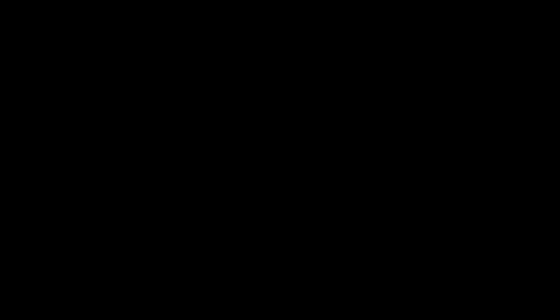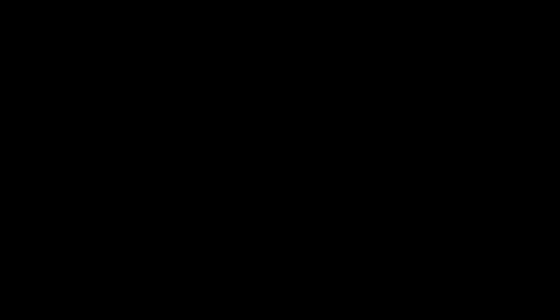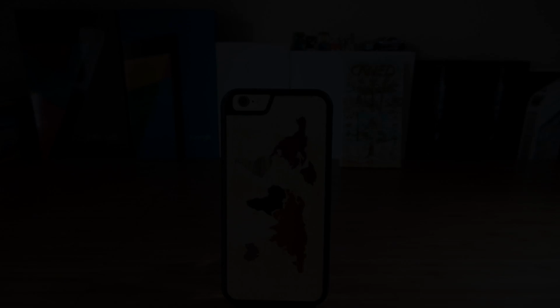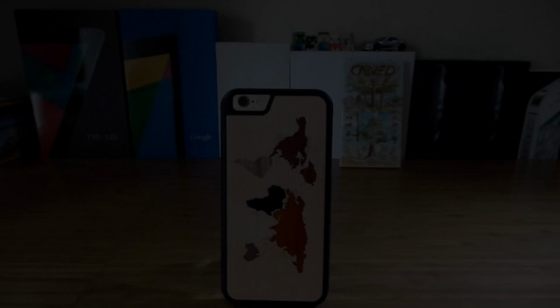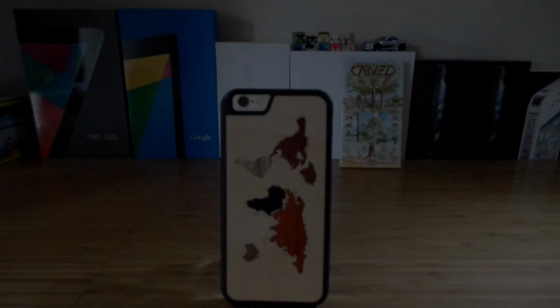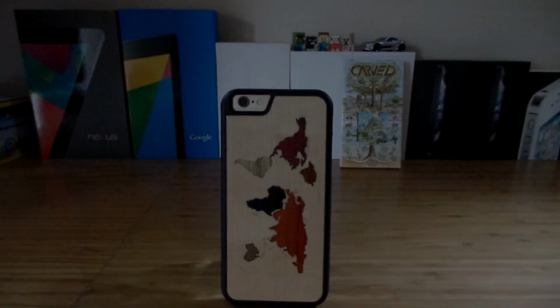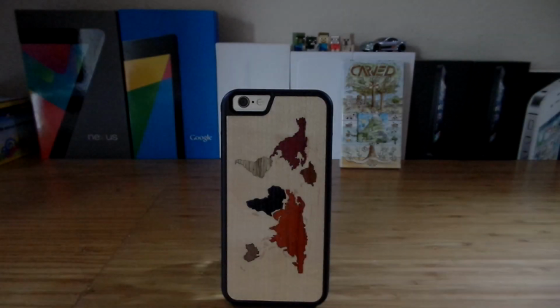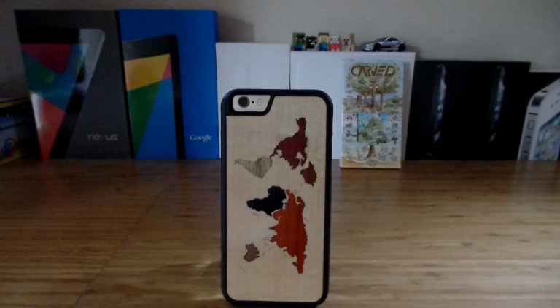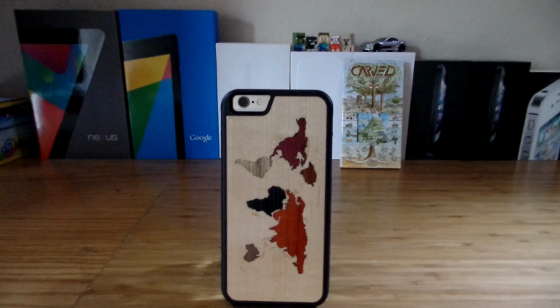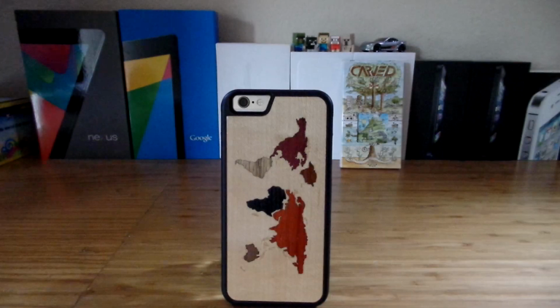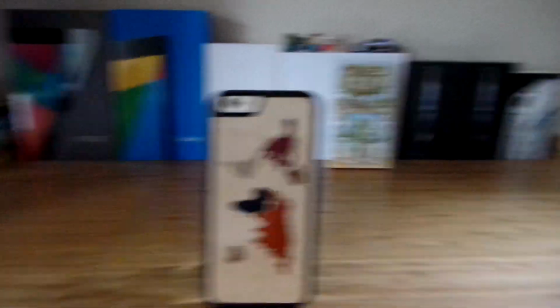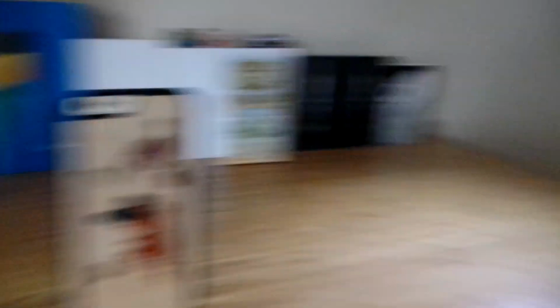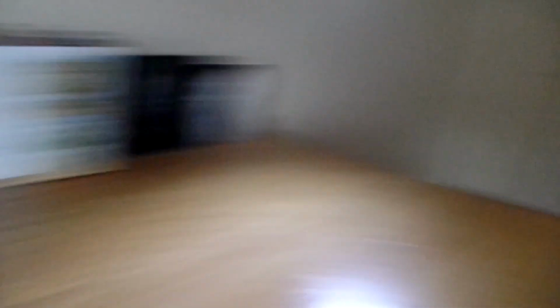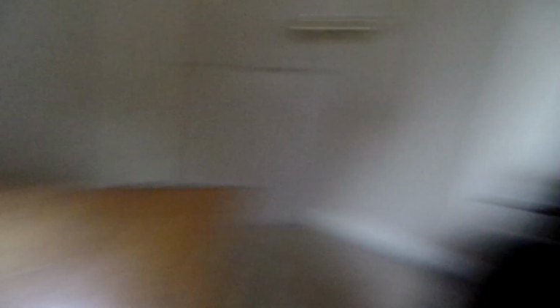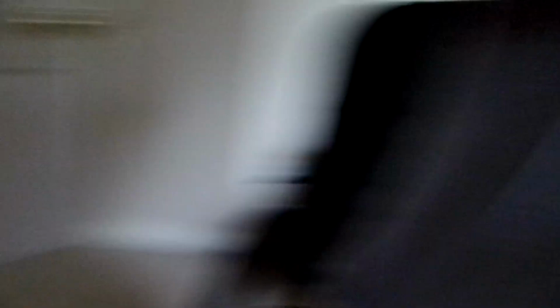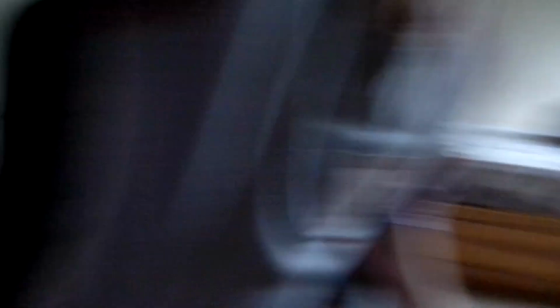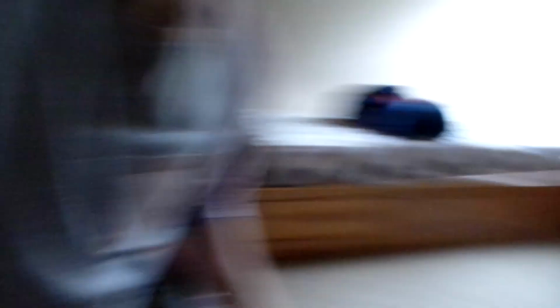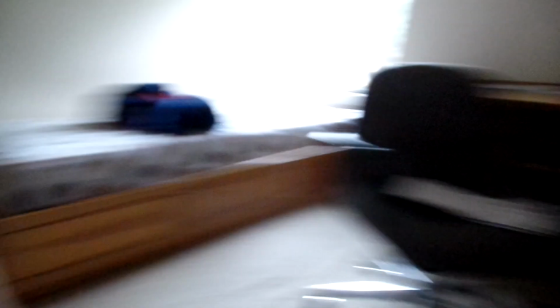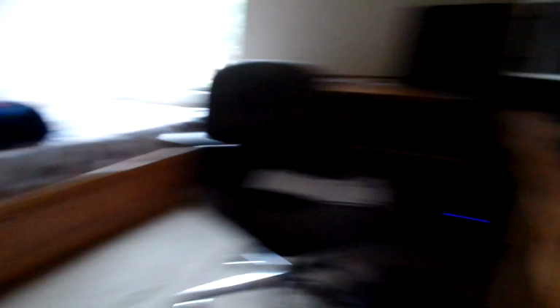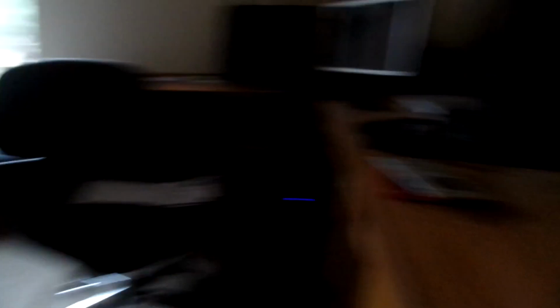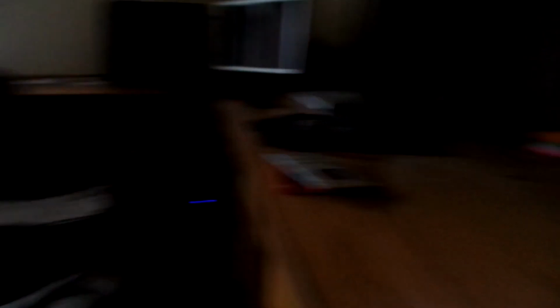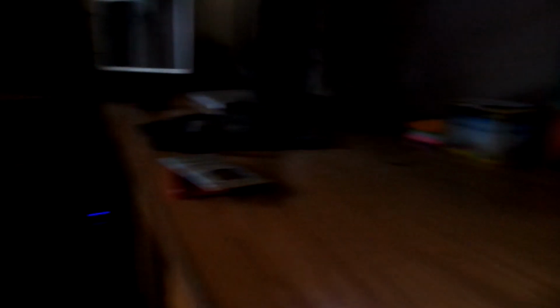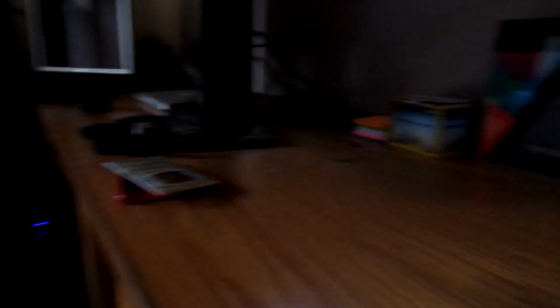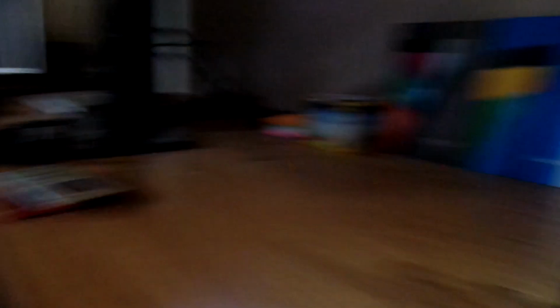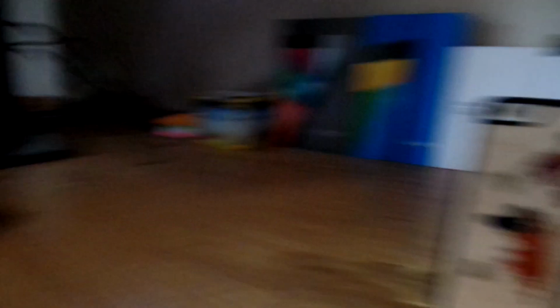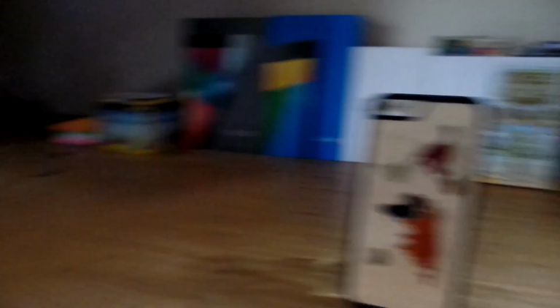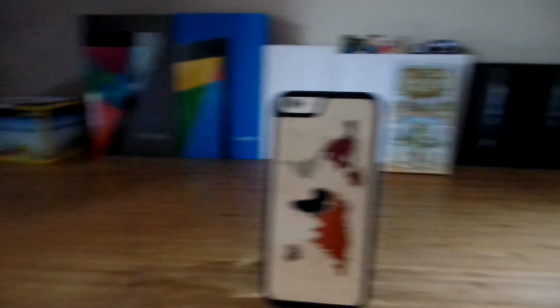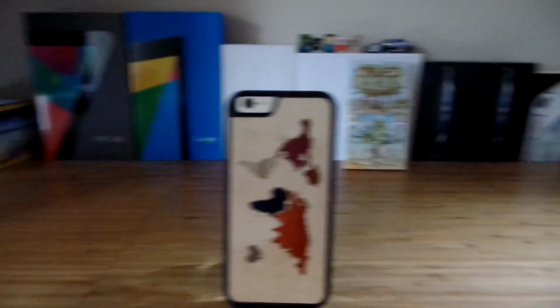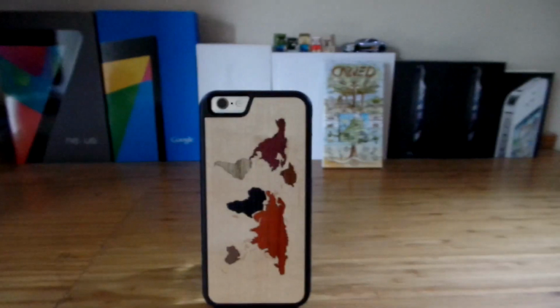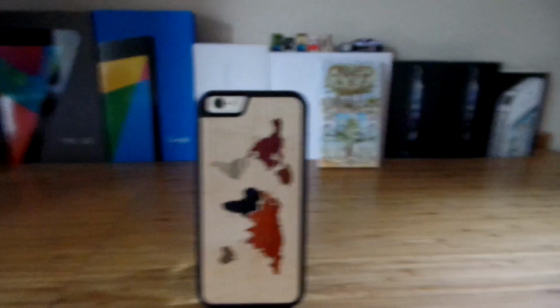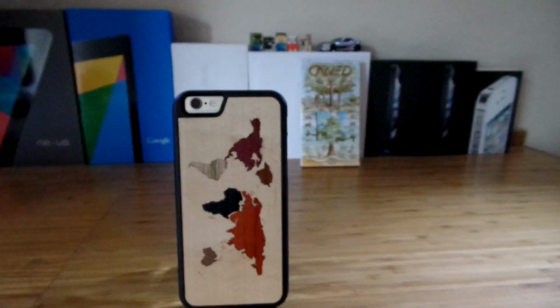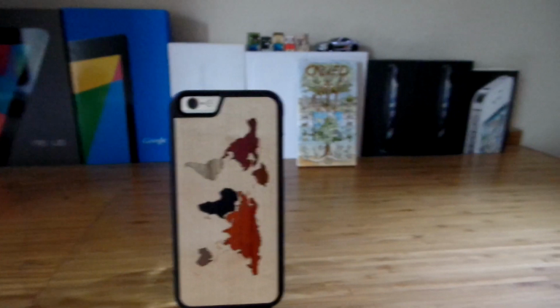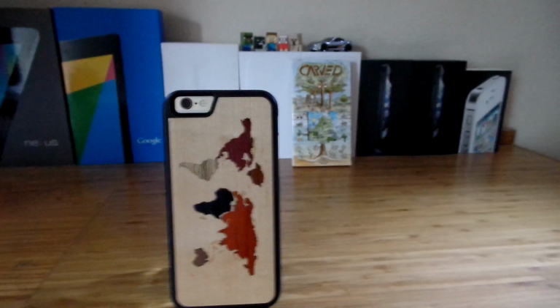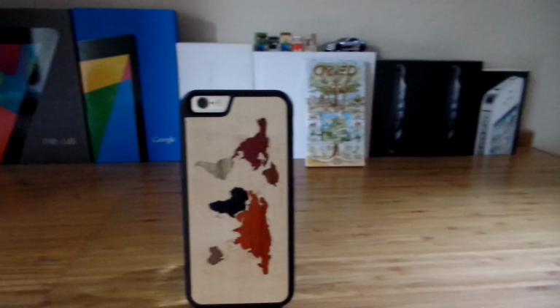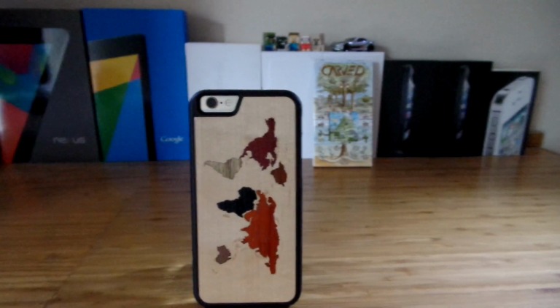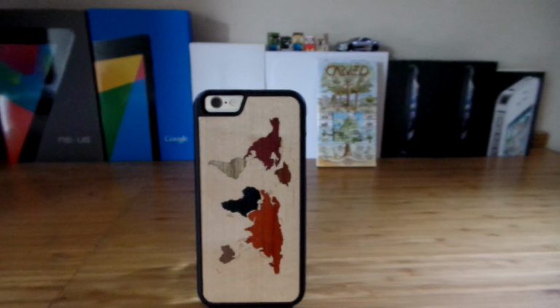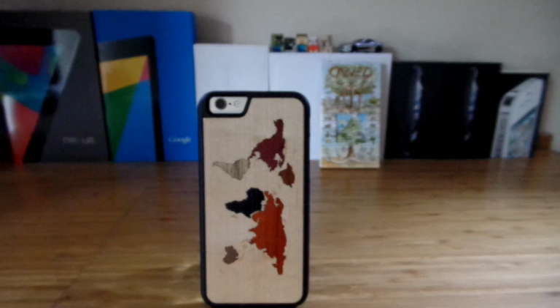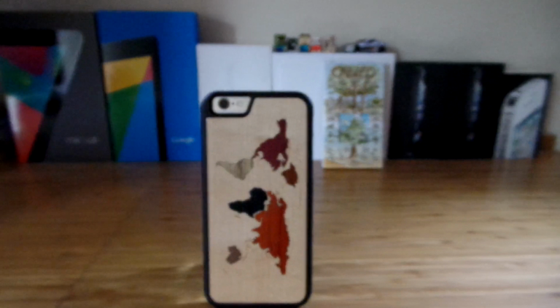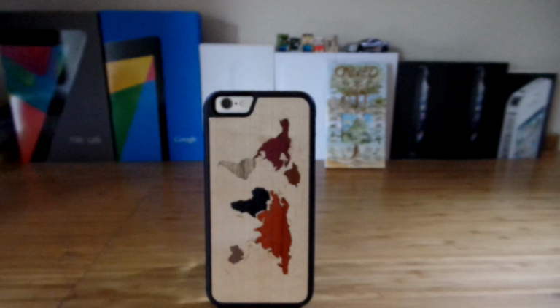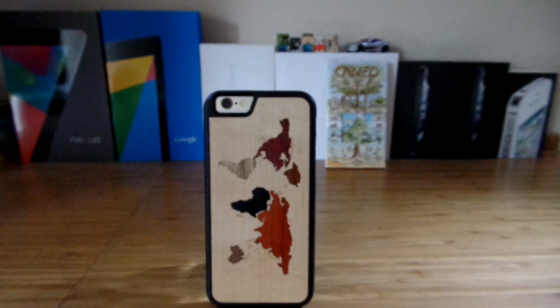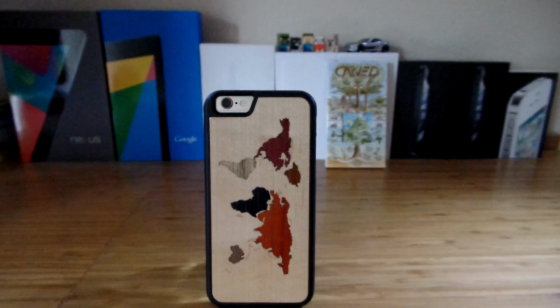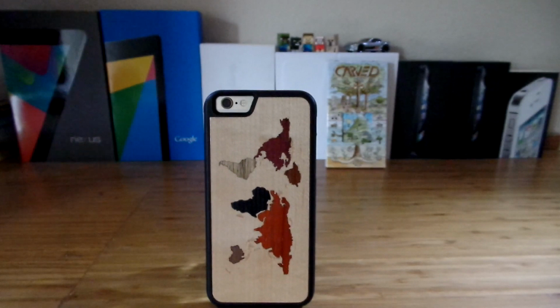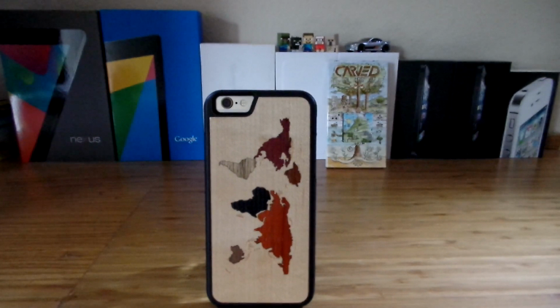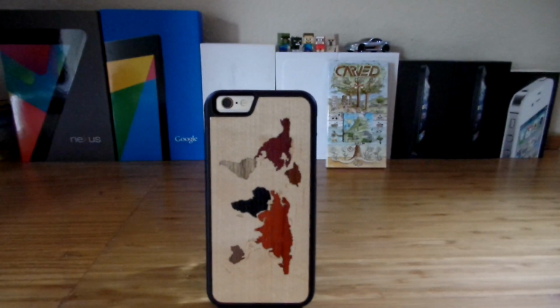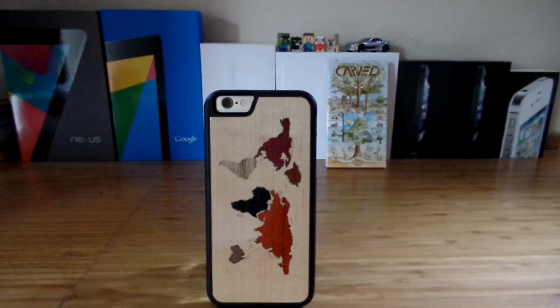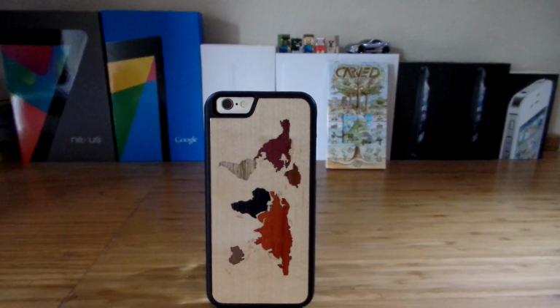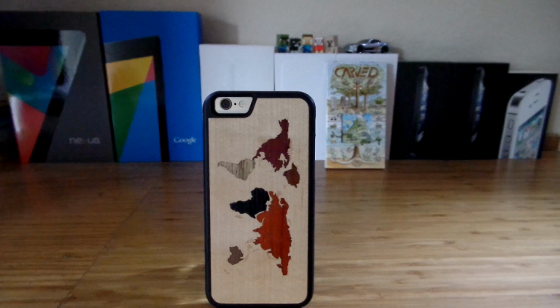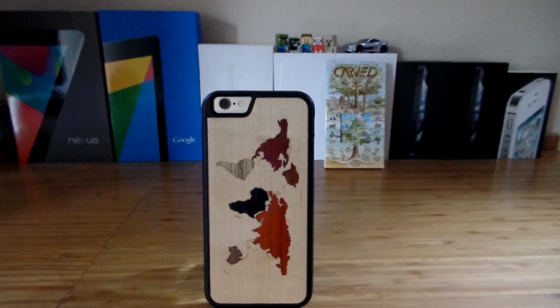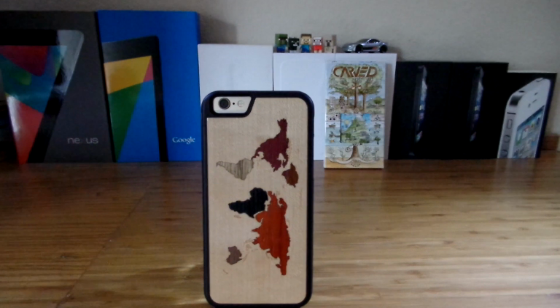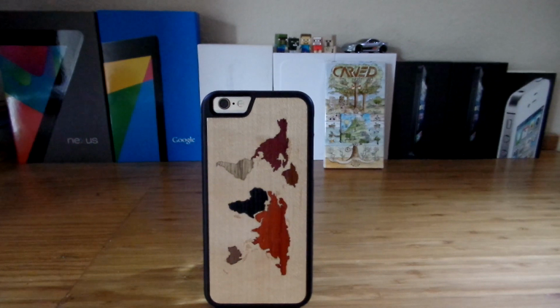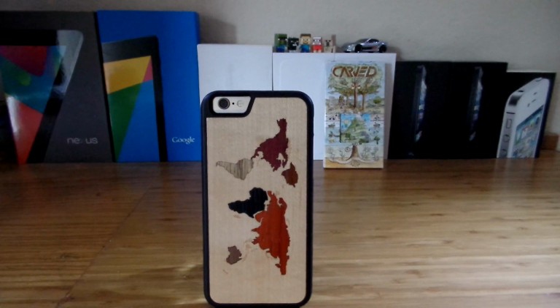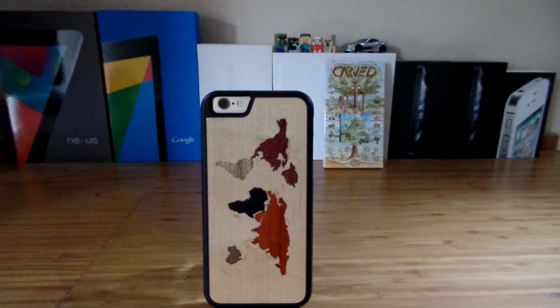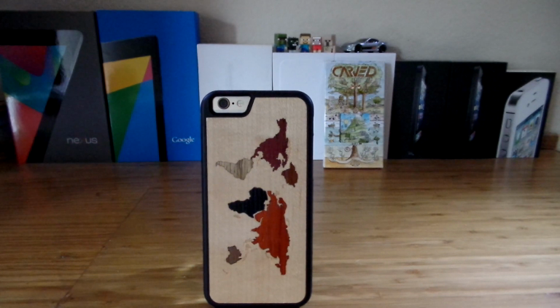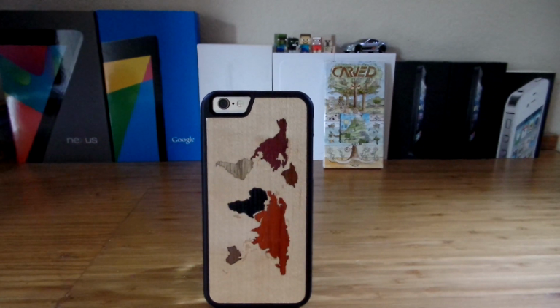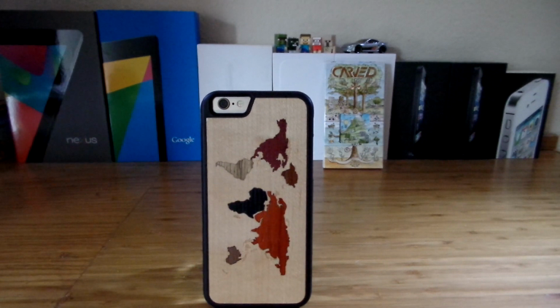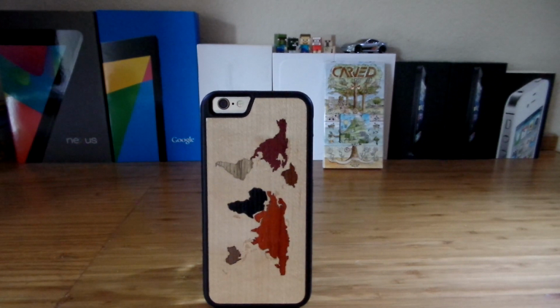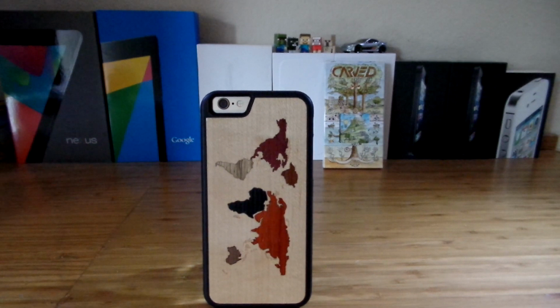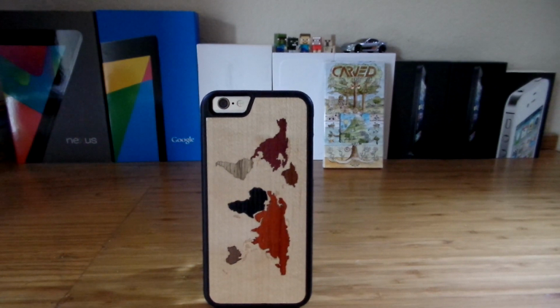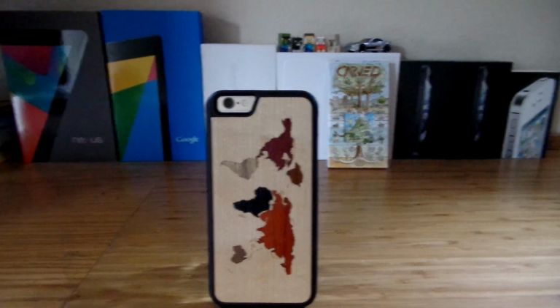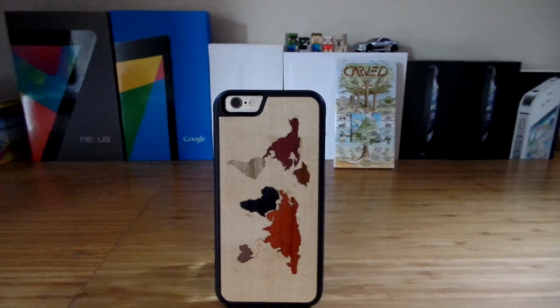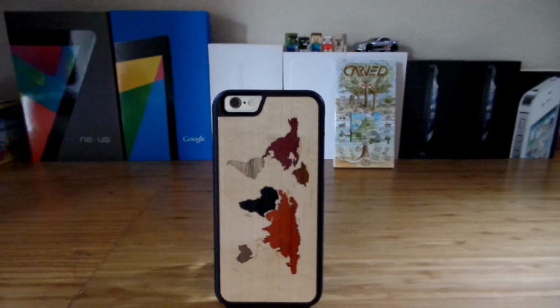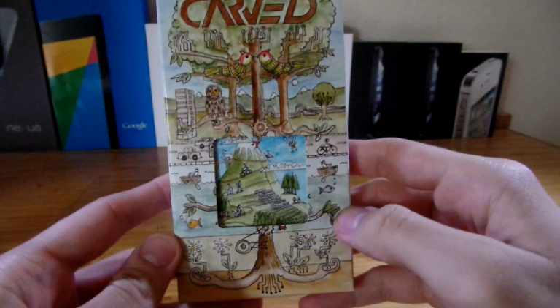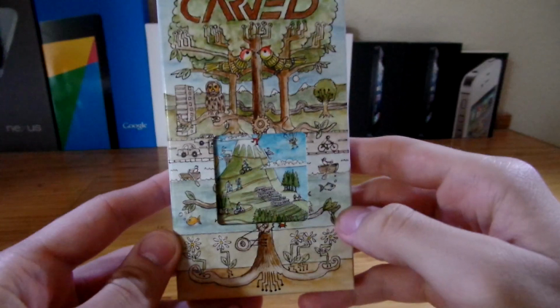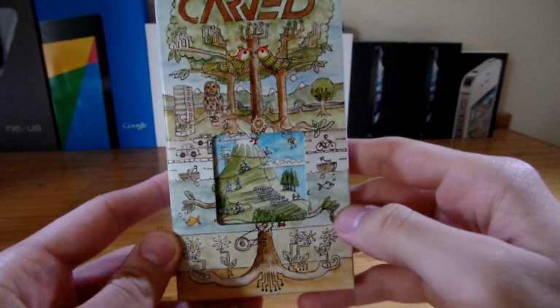Hey guys, TechCentral here, back again with another video. Today we're going to be taking a look at the iPhone 6 Traveler Real Wood Case from Card.